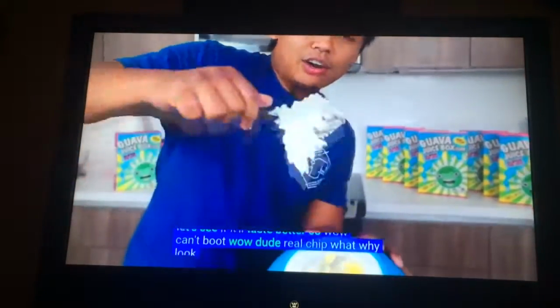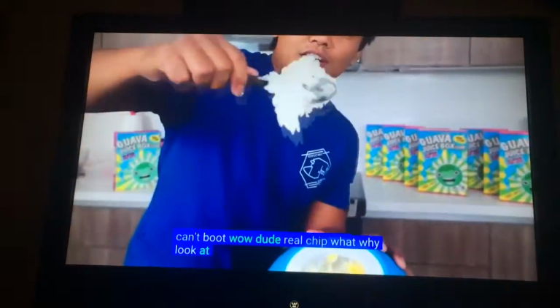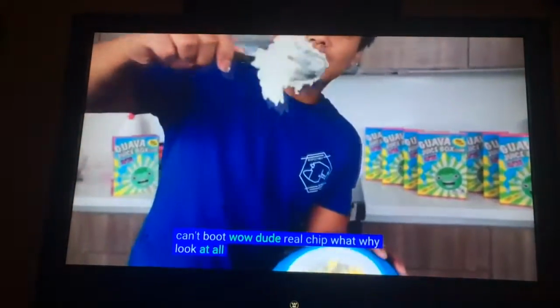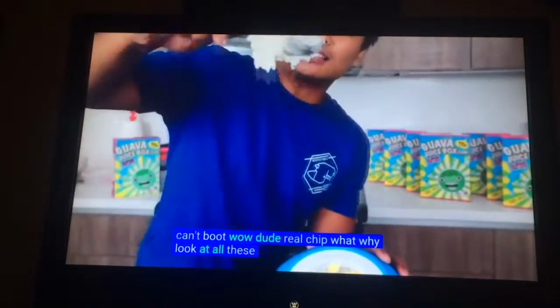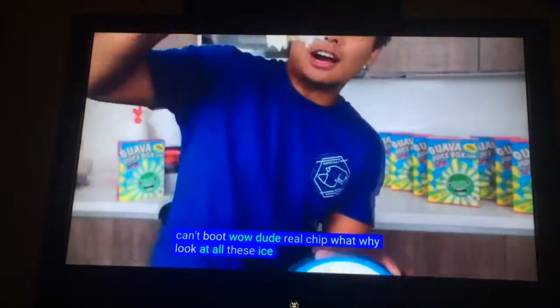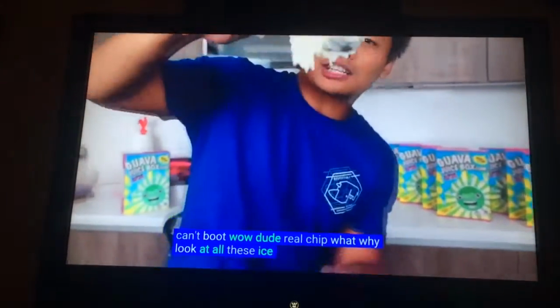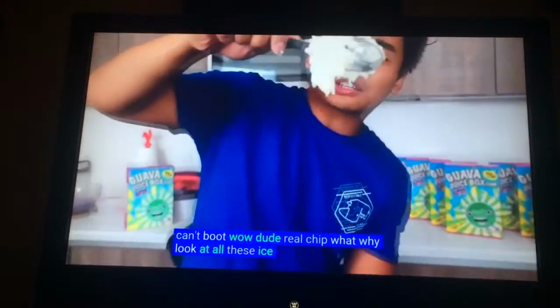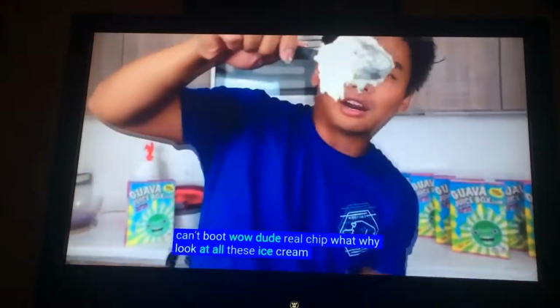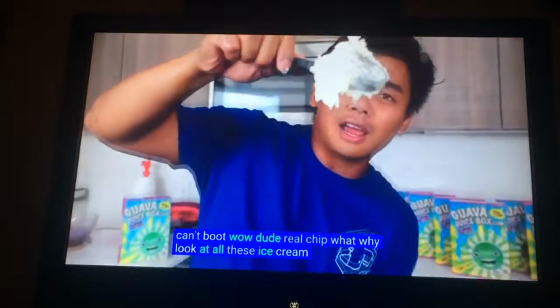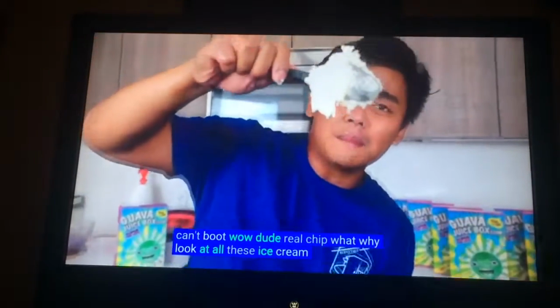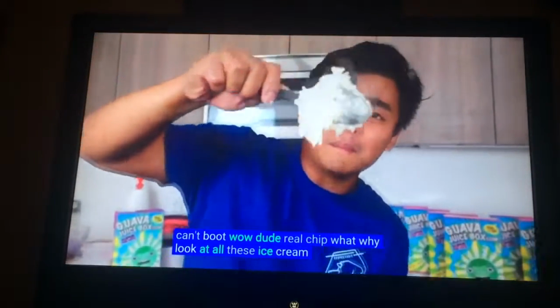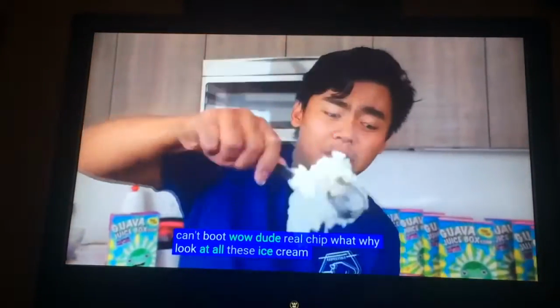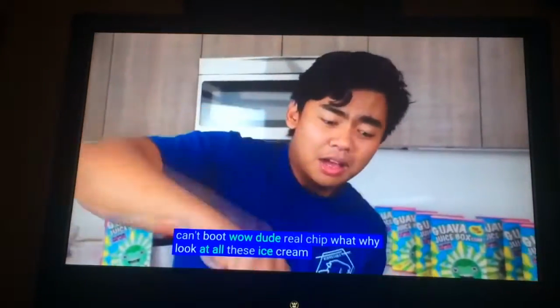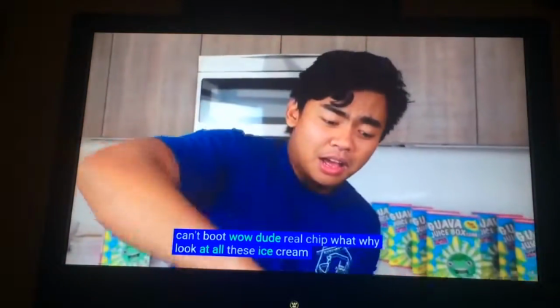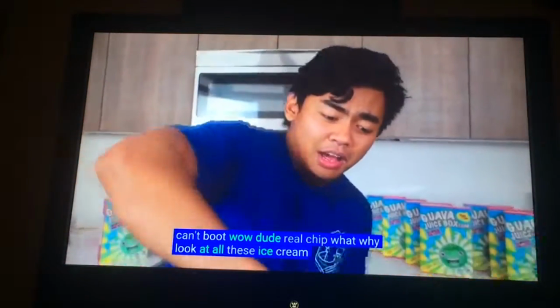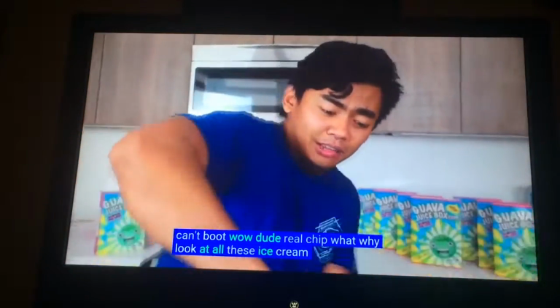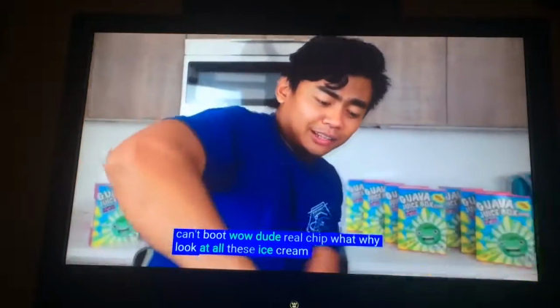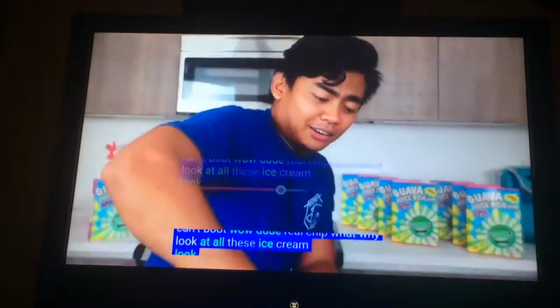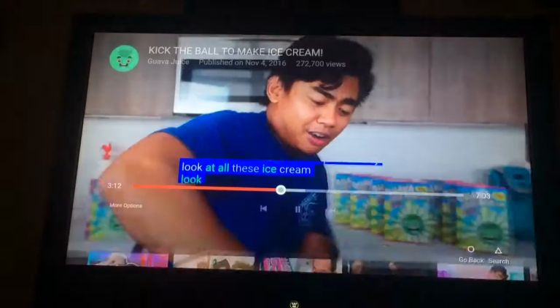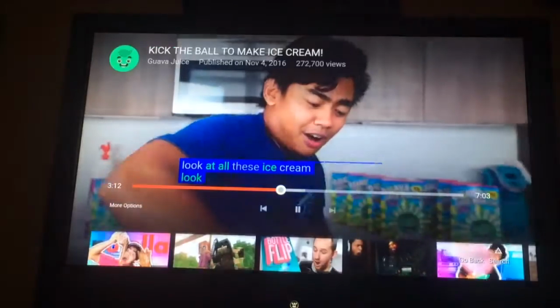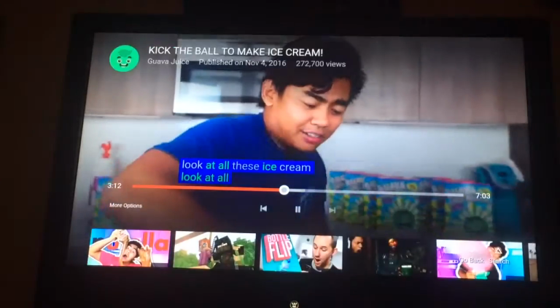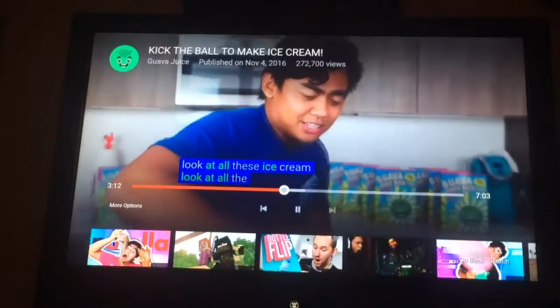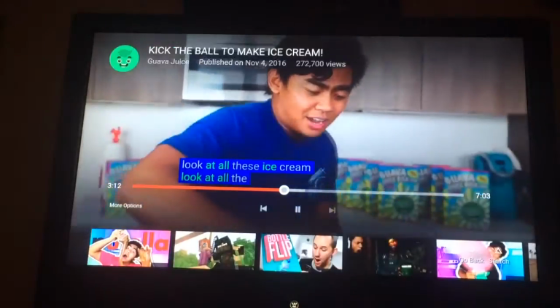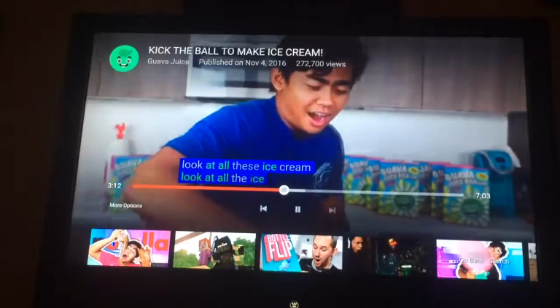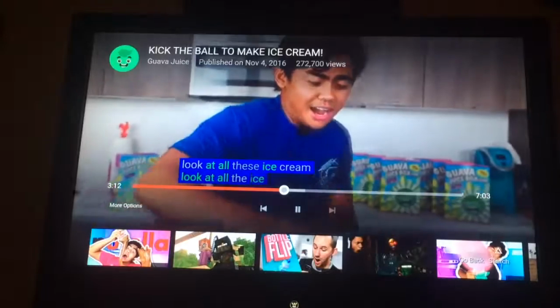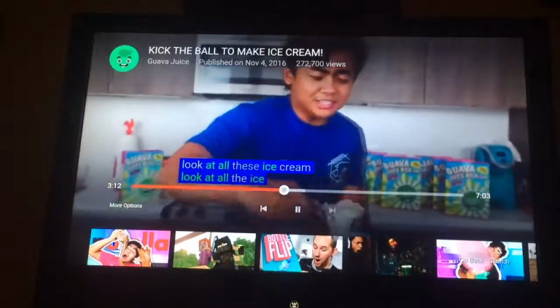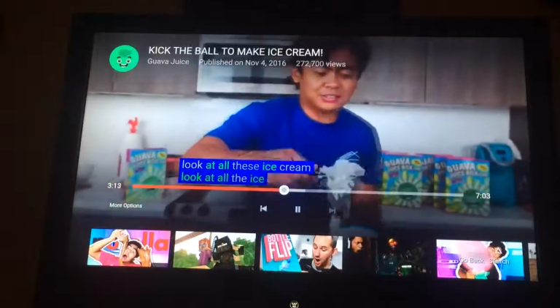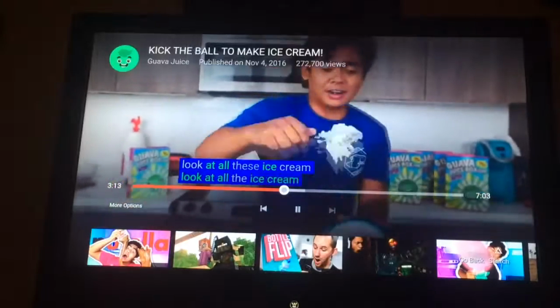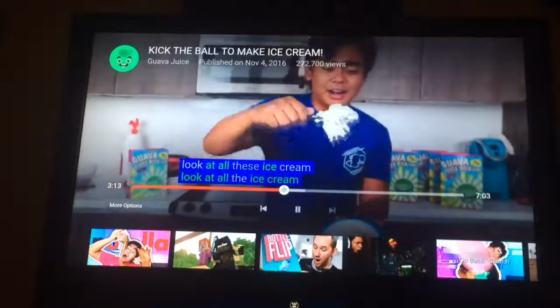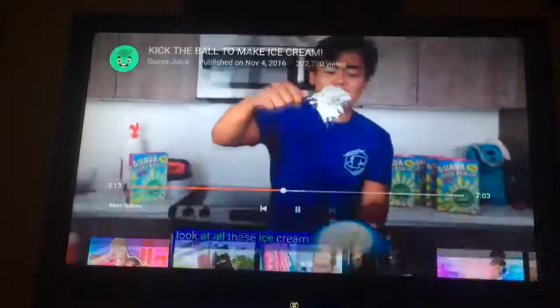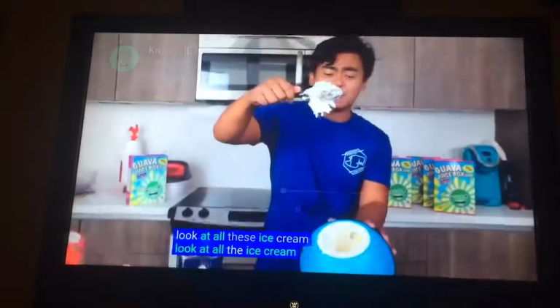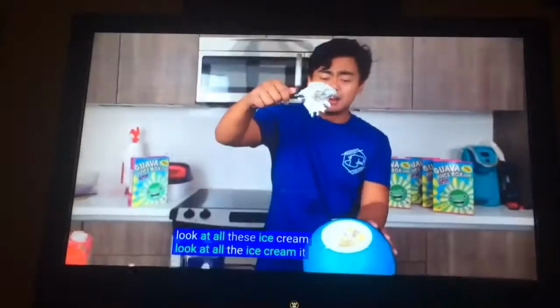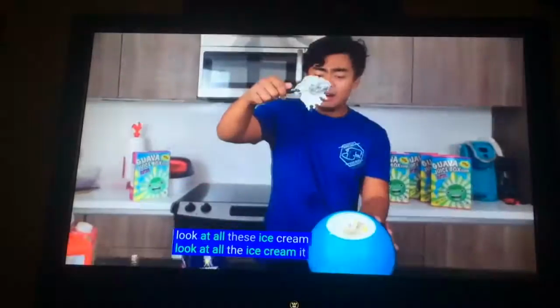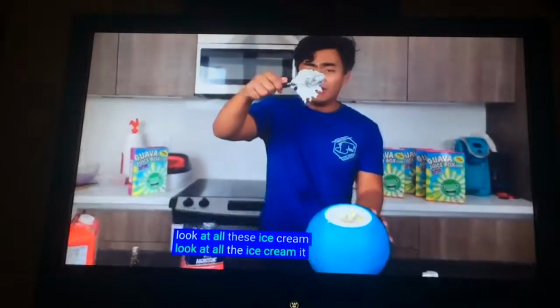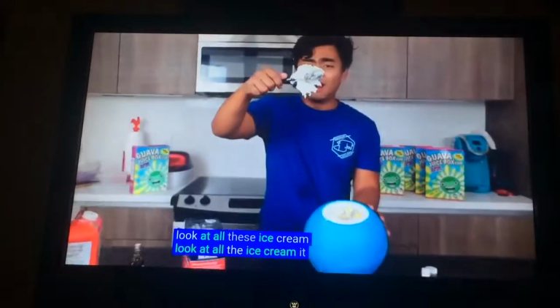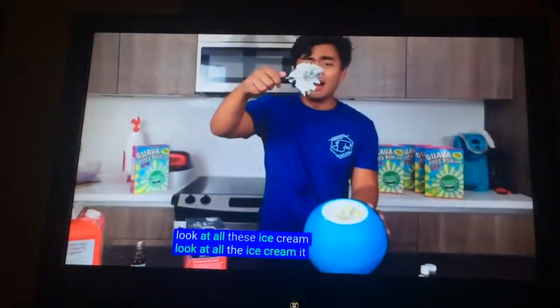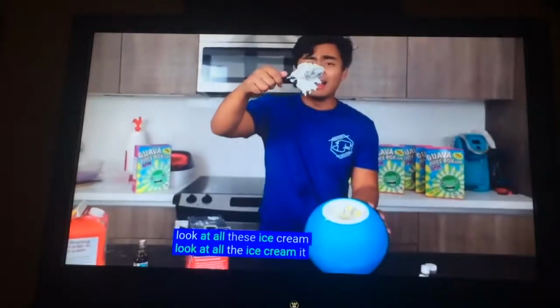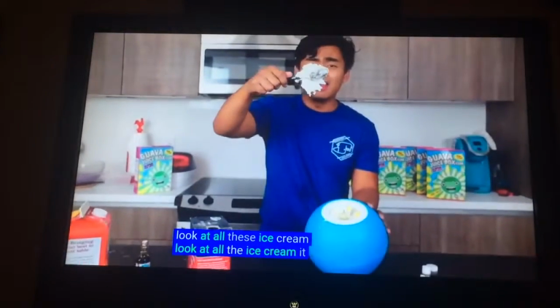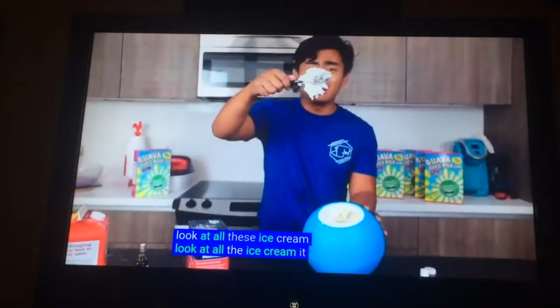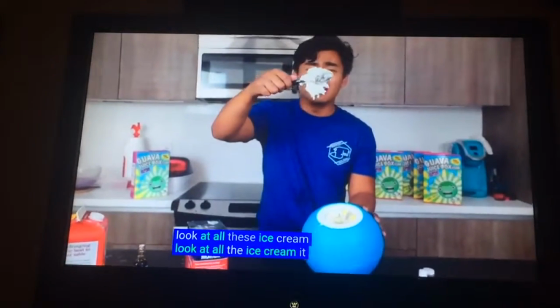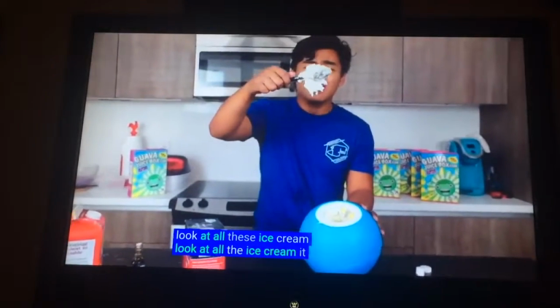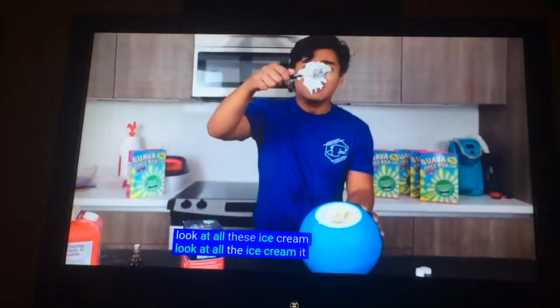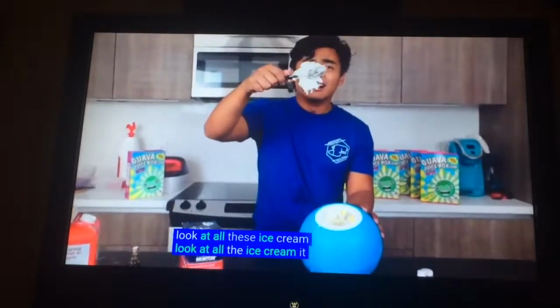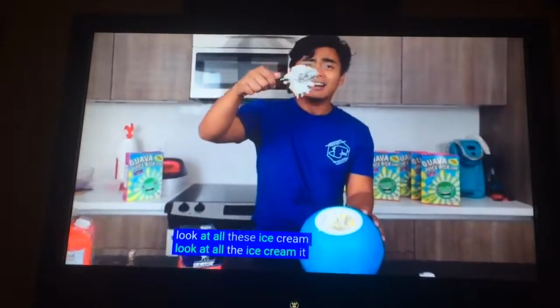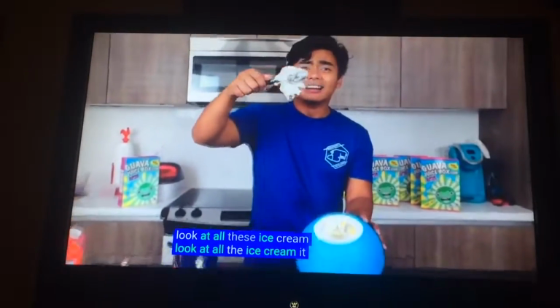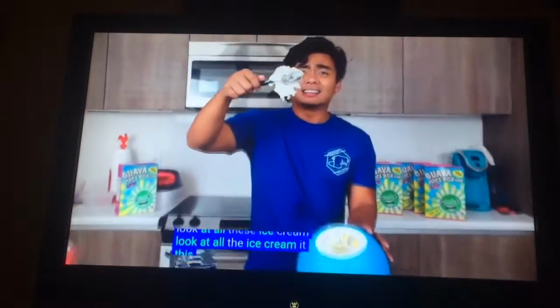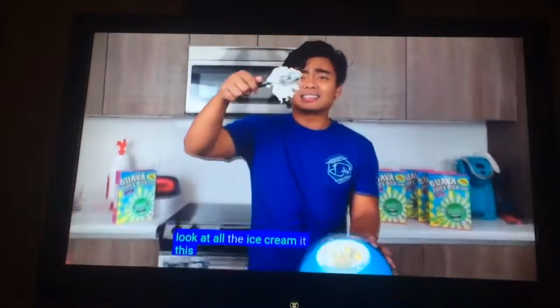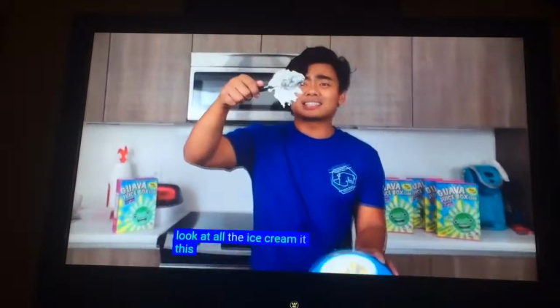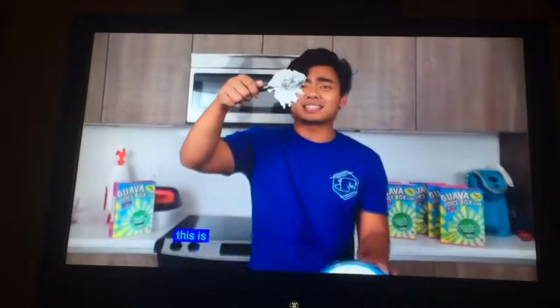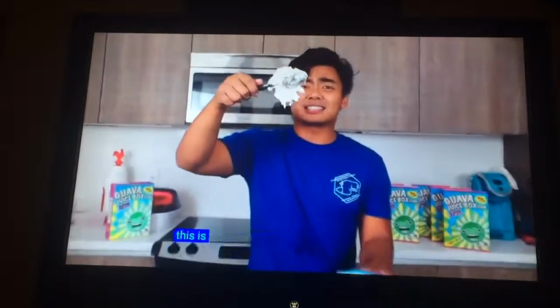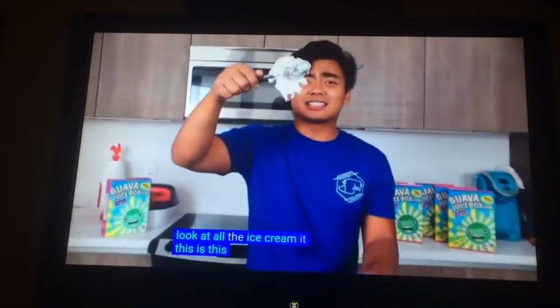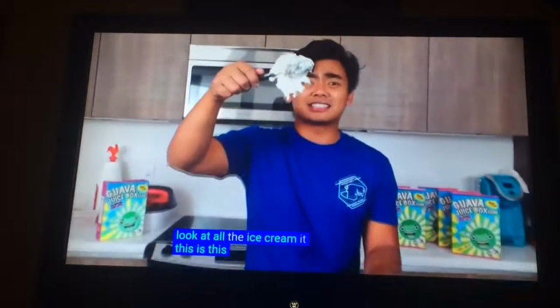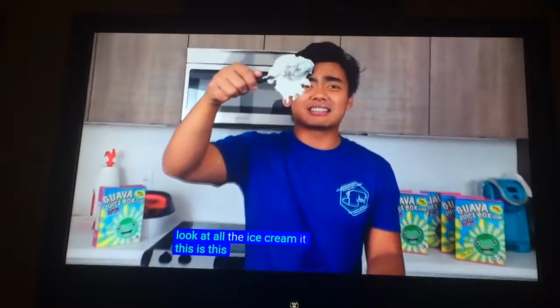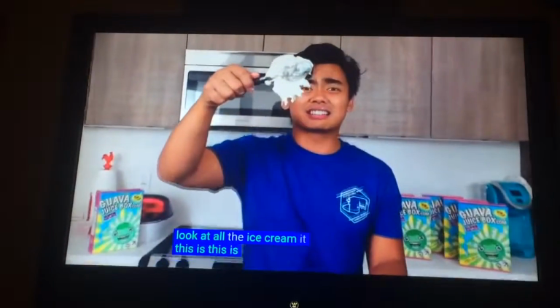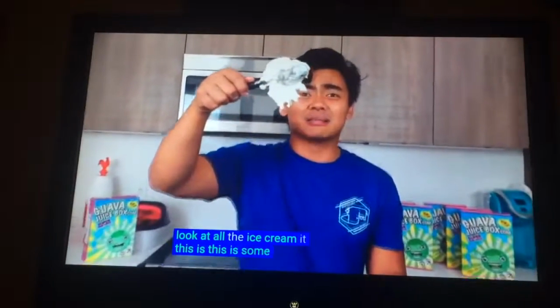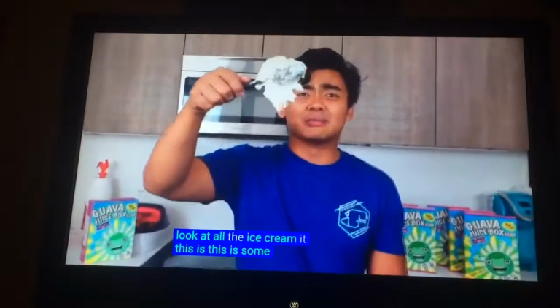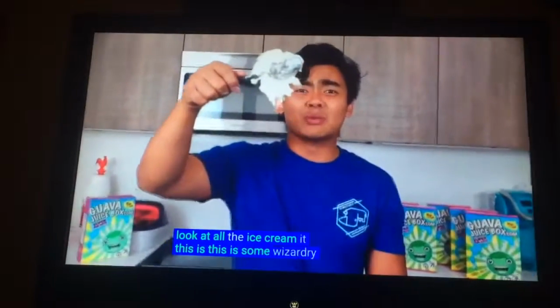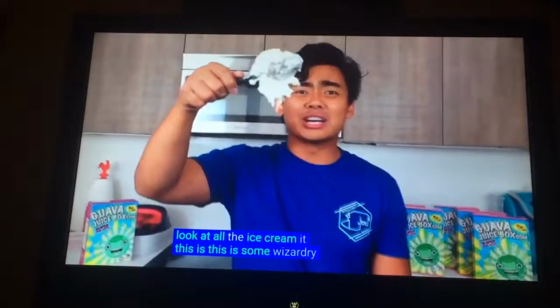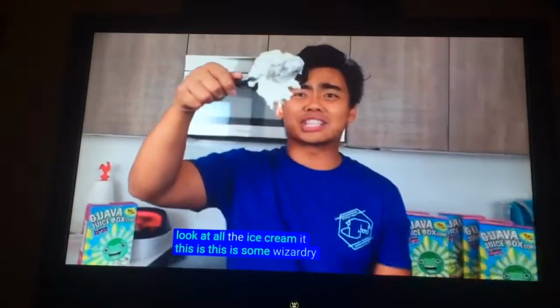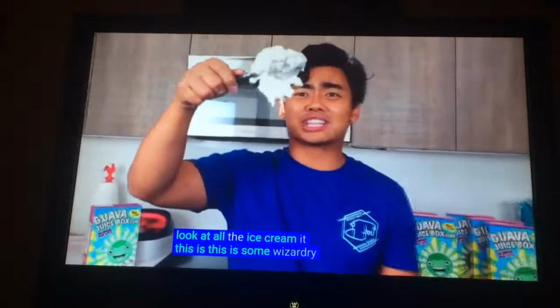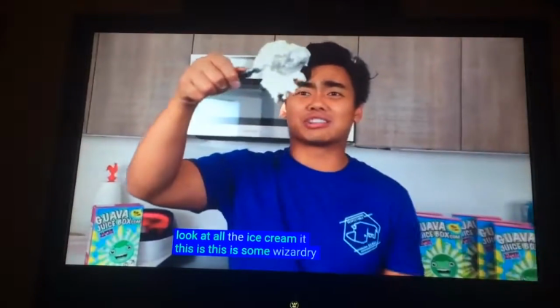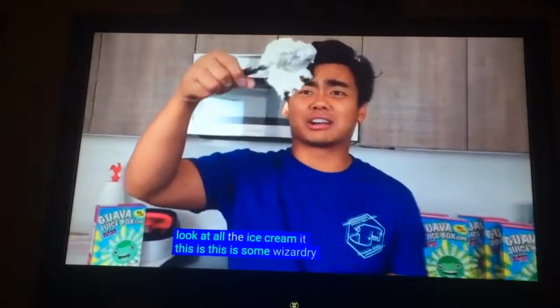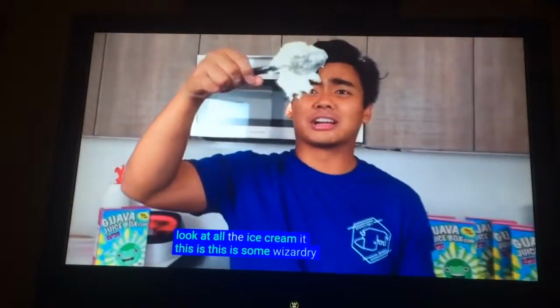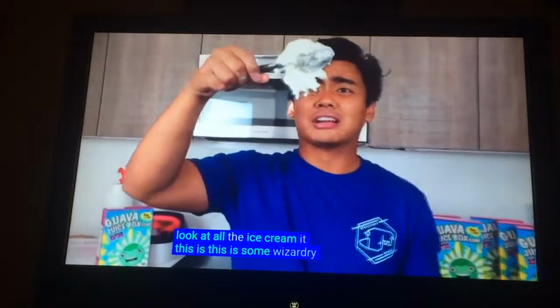Look at all his ice cream! The audio captions are like wrong. This is... this is some wizardry!